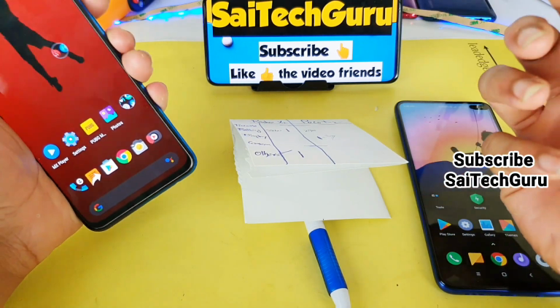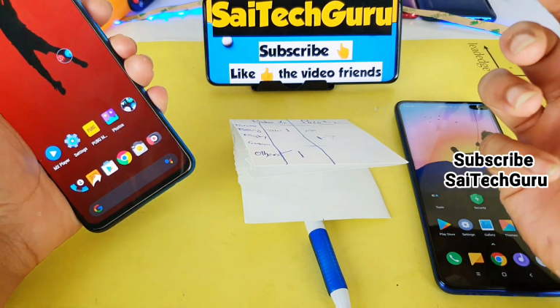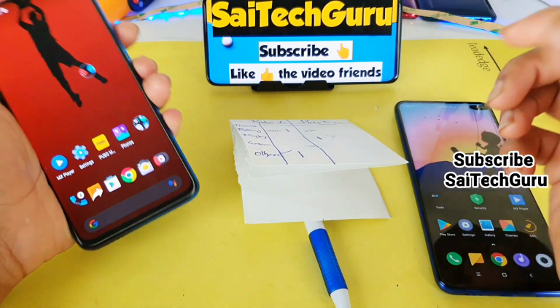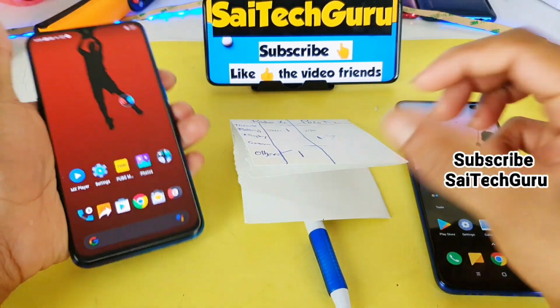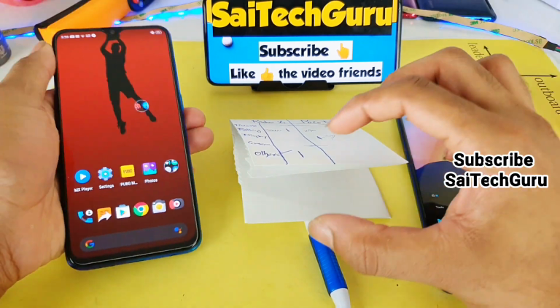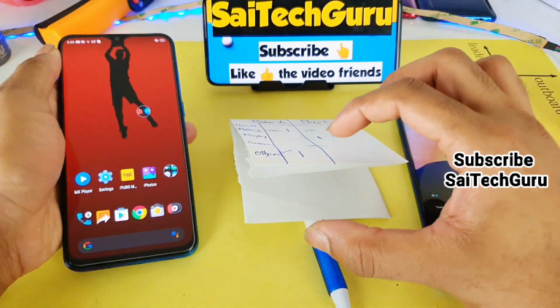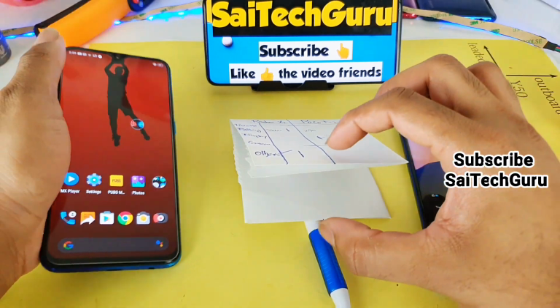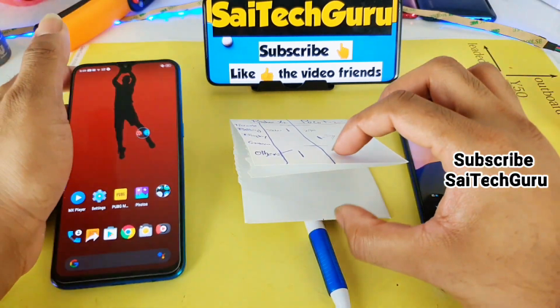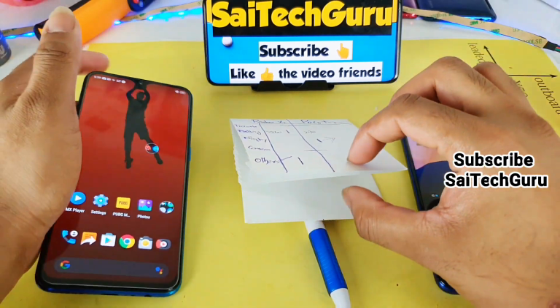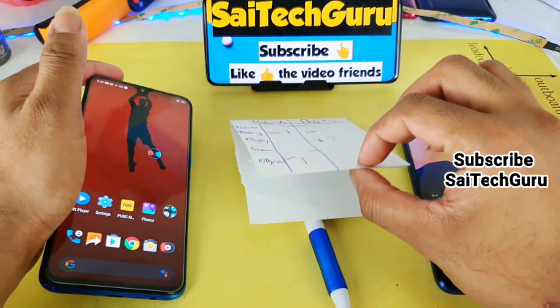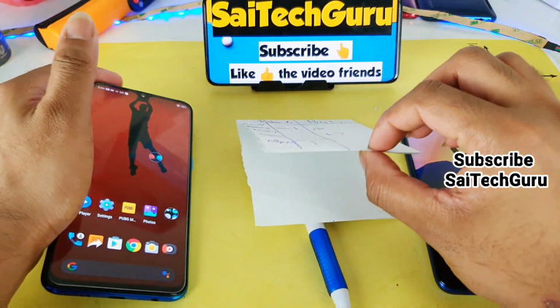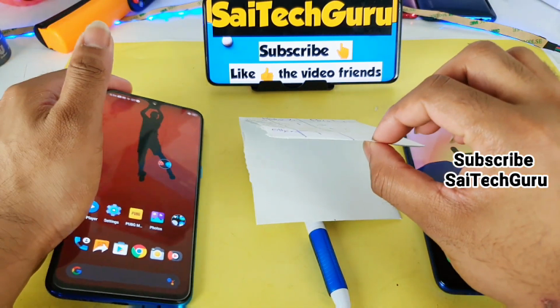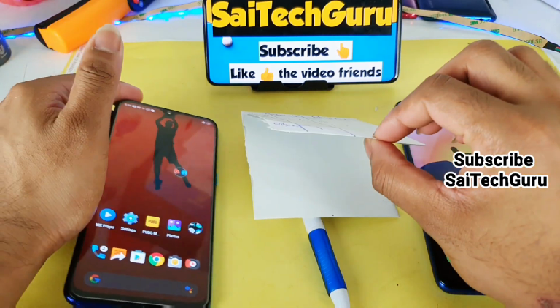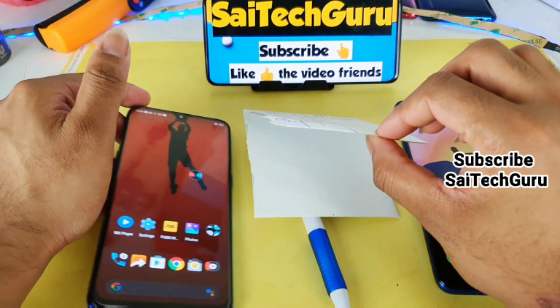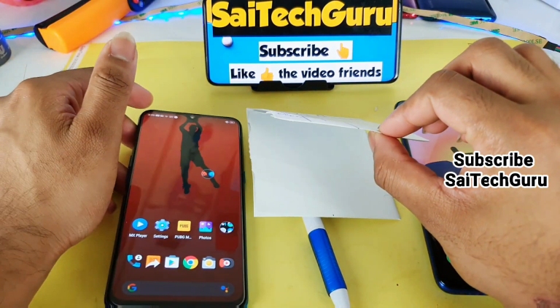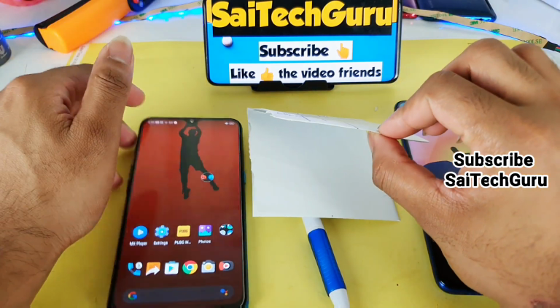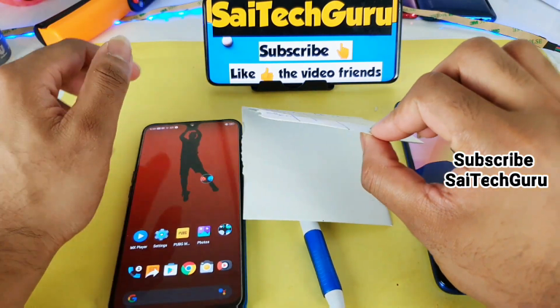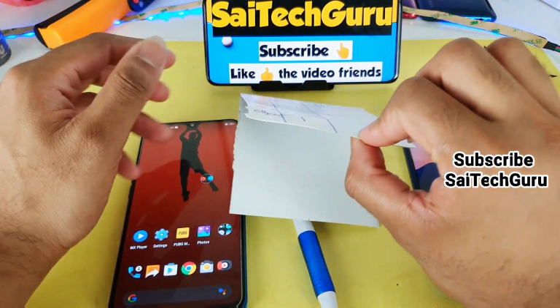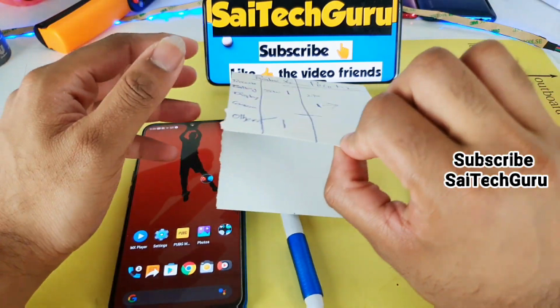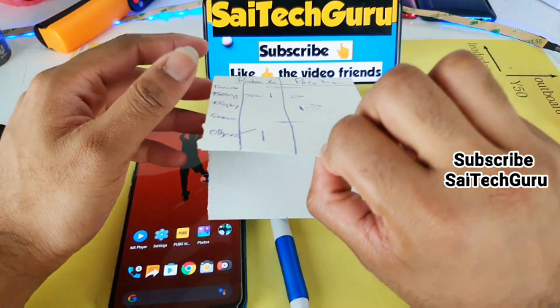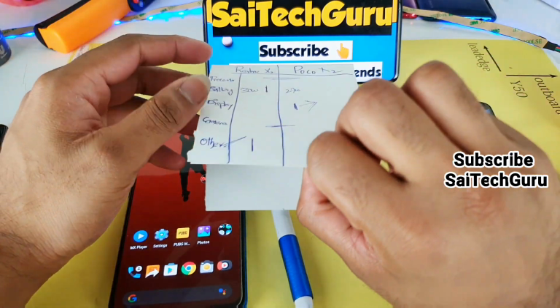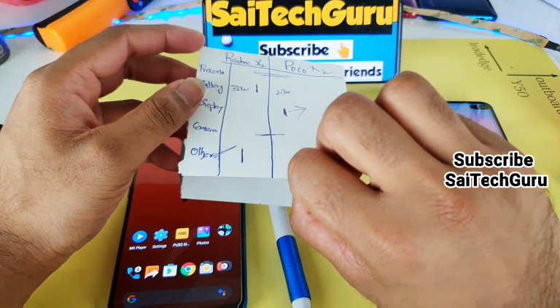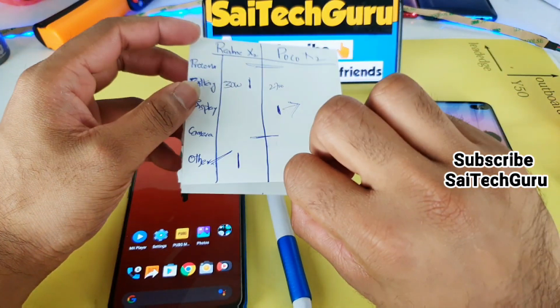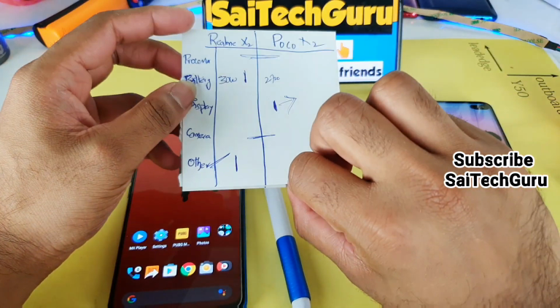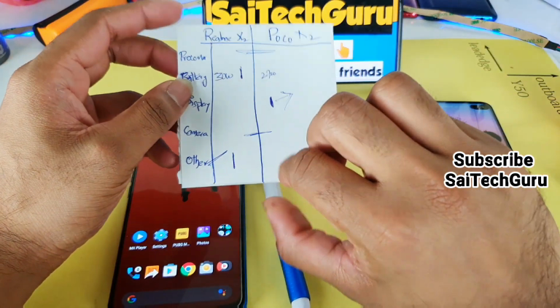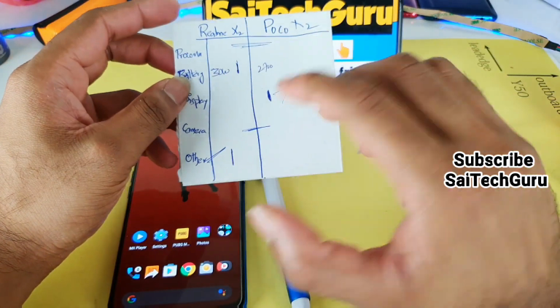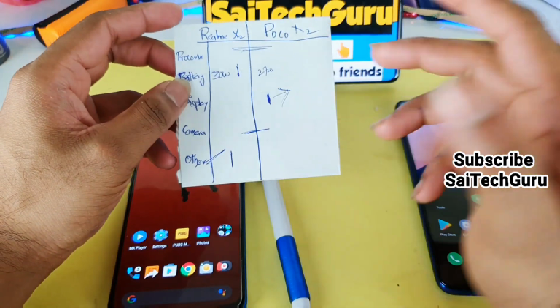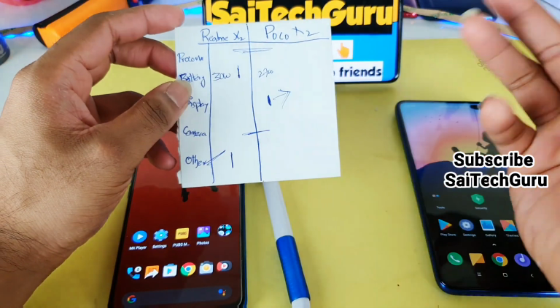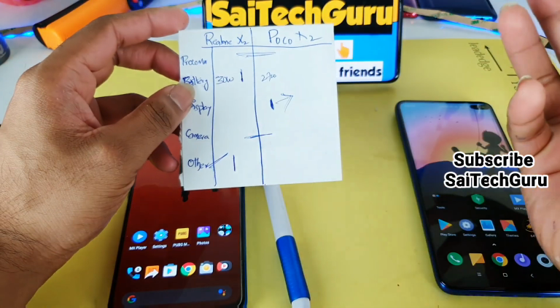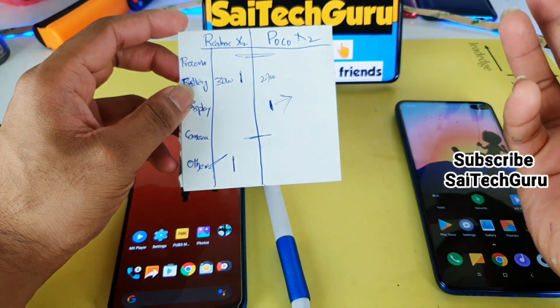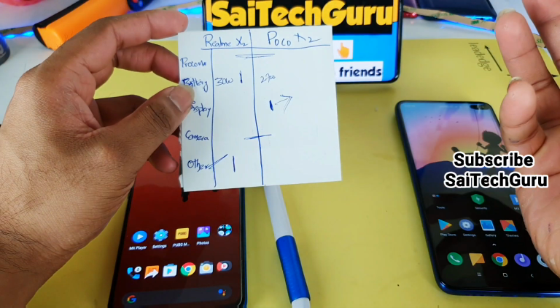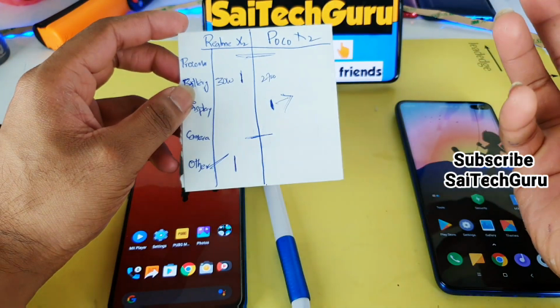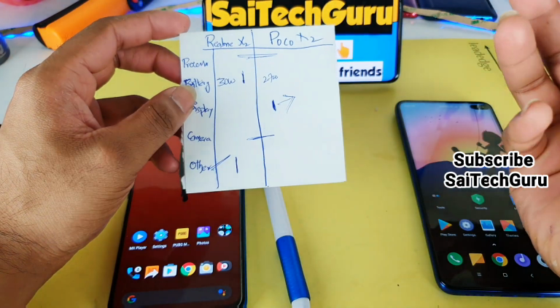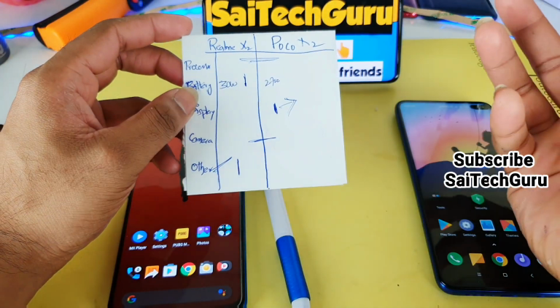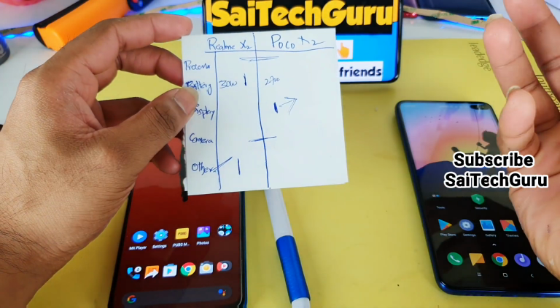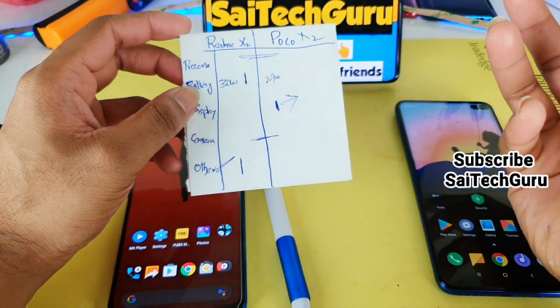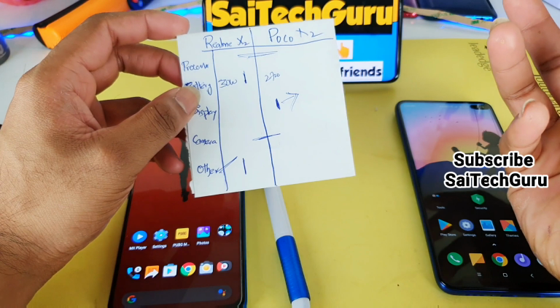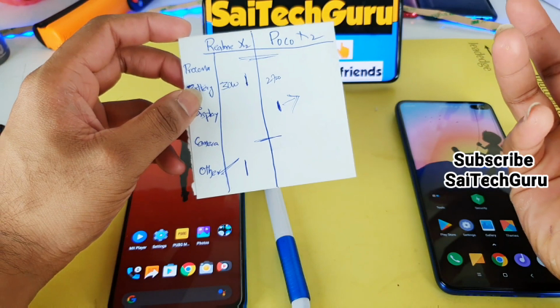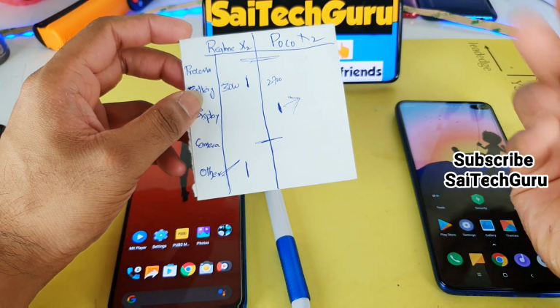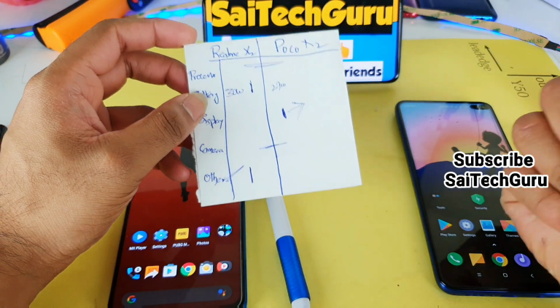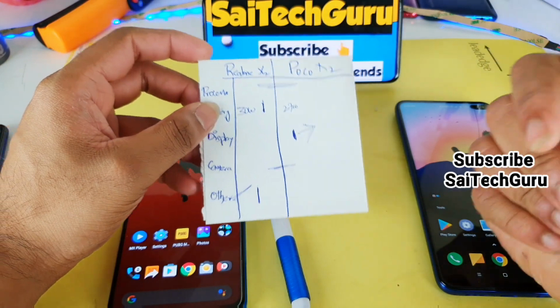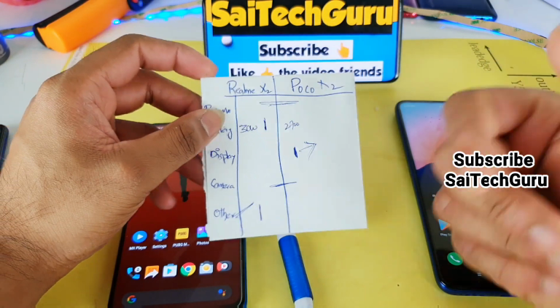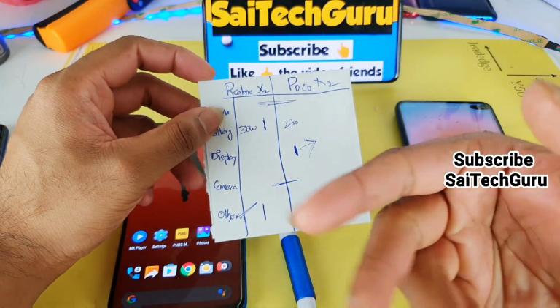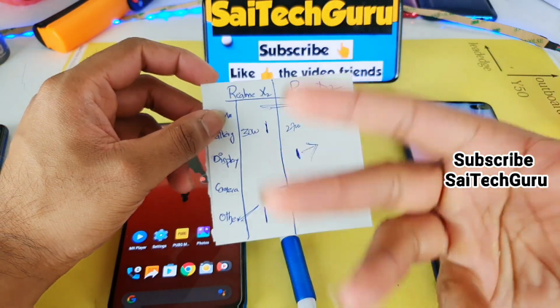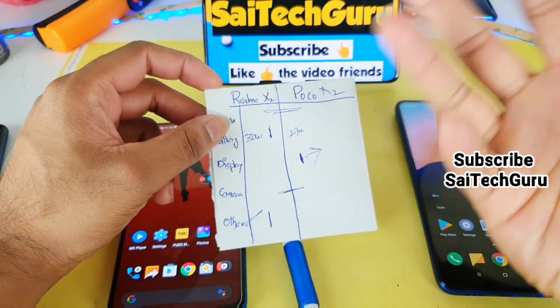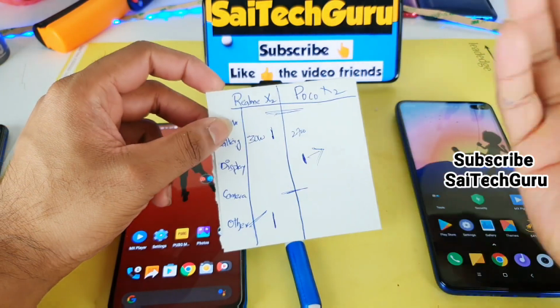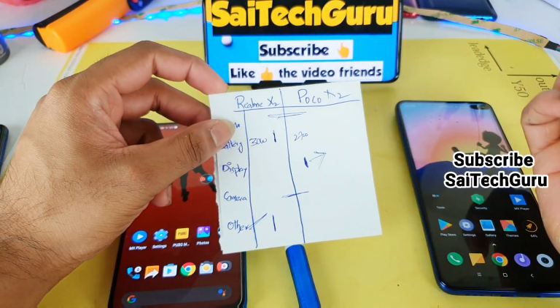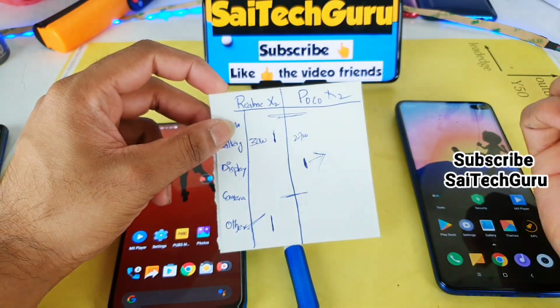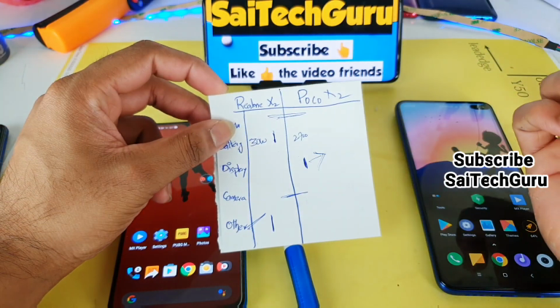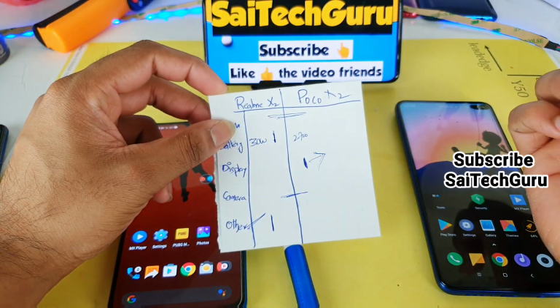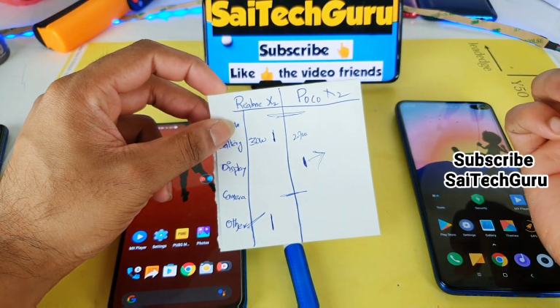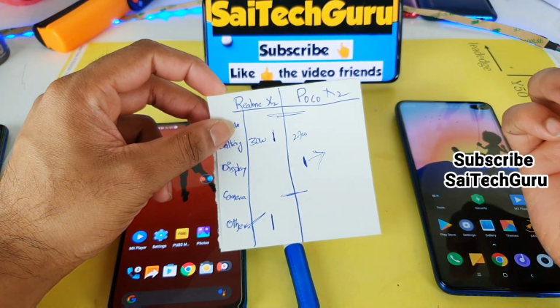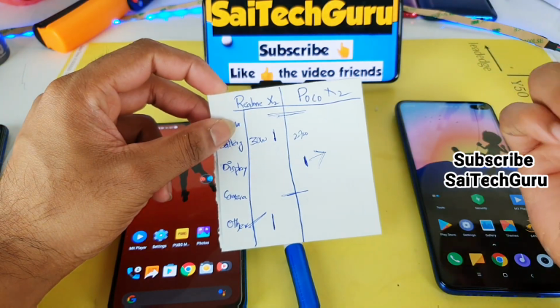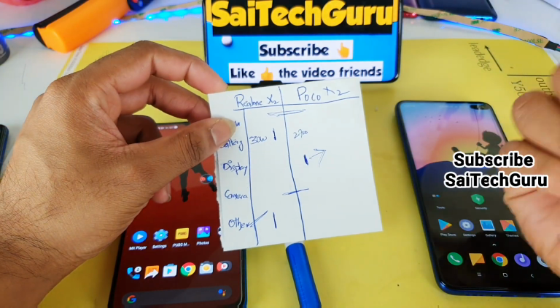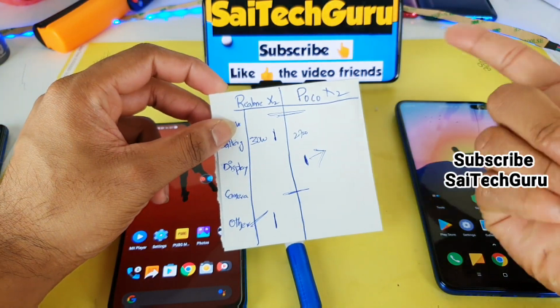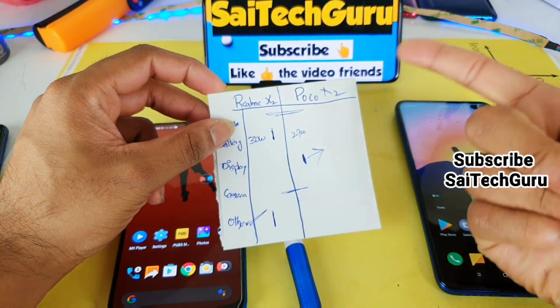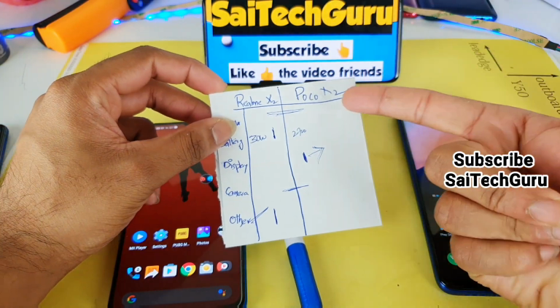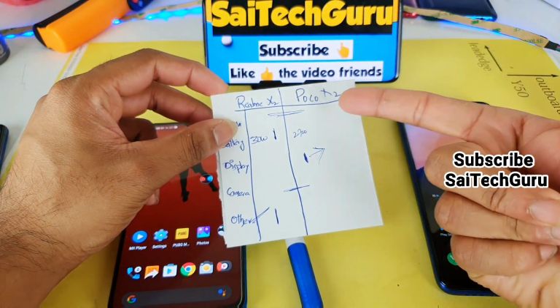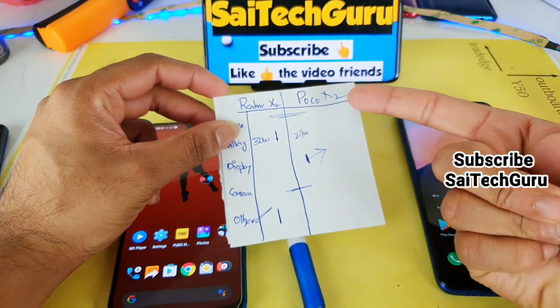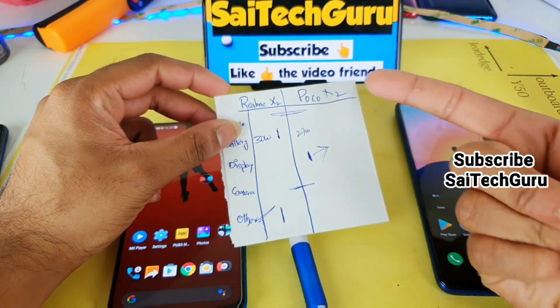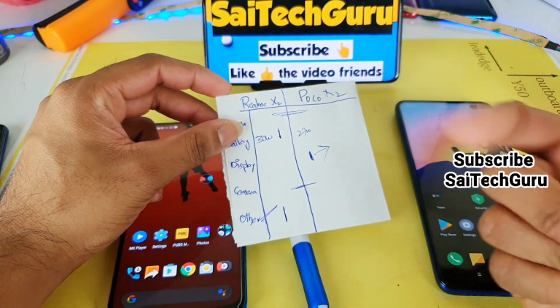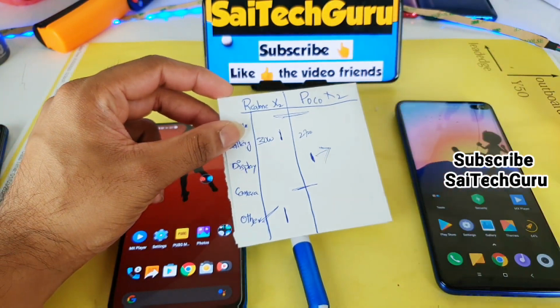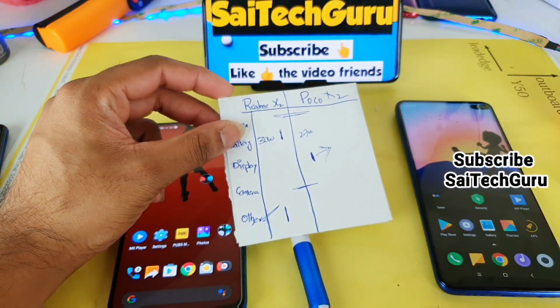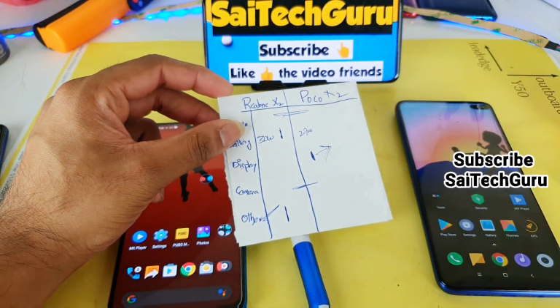Trust me, by this time you would have a clear idea of which phone to buy and why to choose it. See you in the next video friends. Until then, stay tuned. Bye!